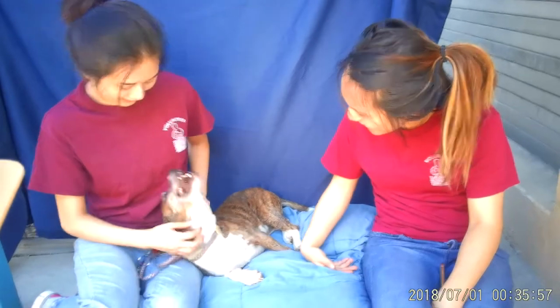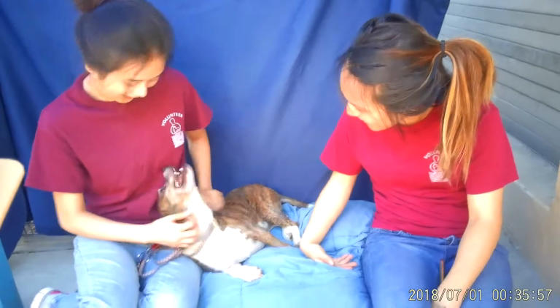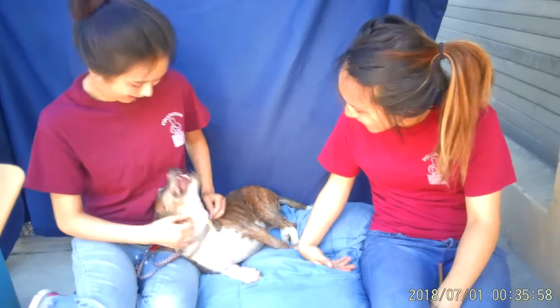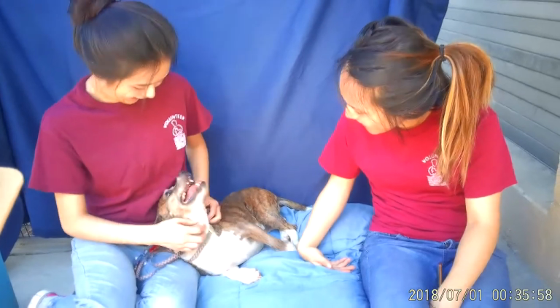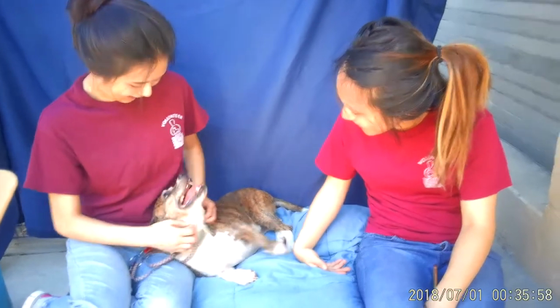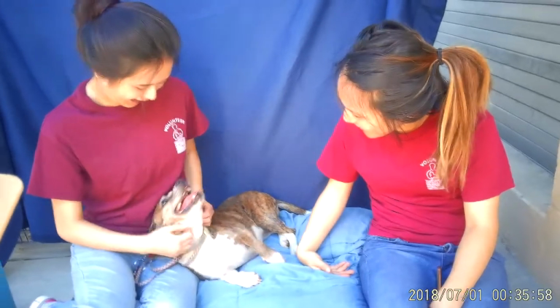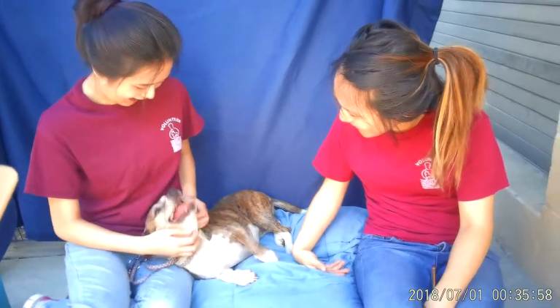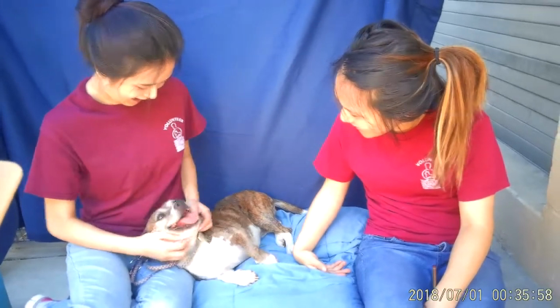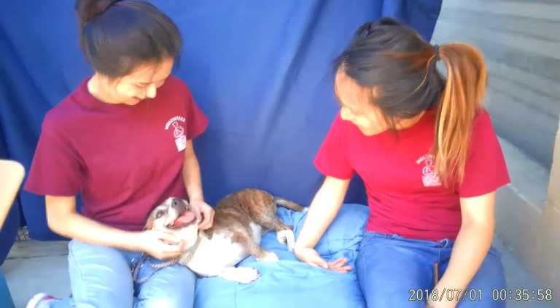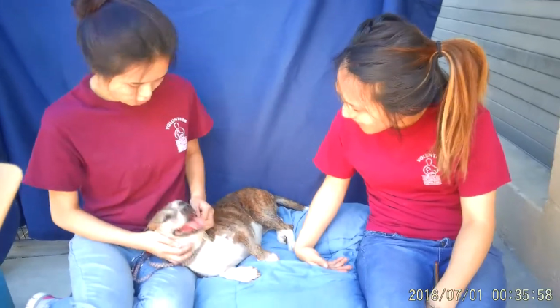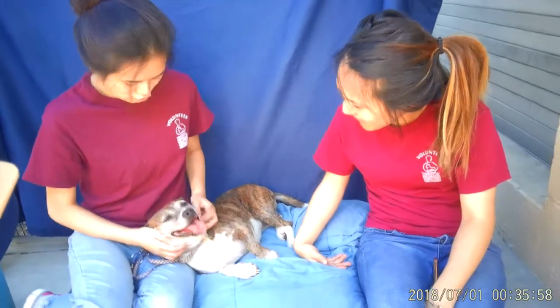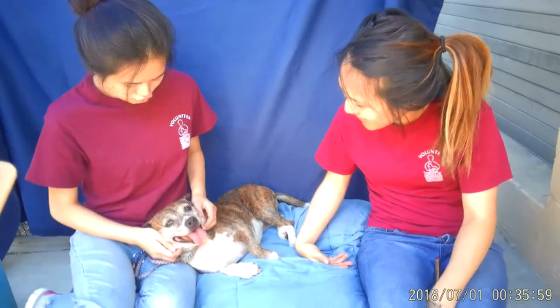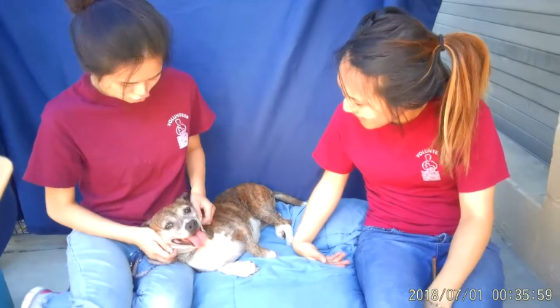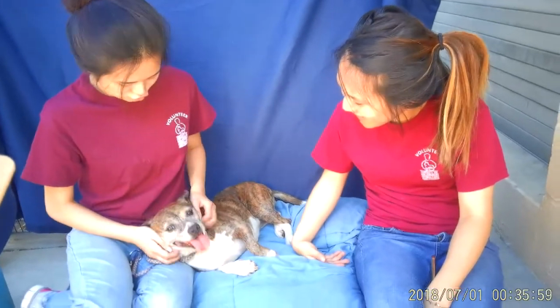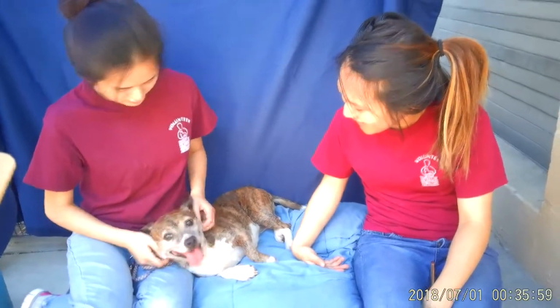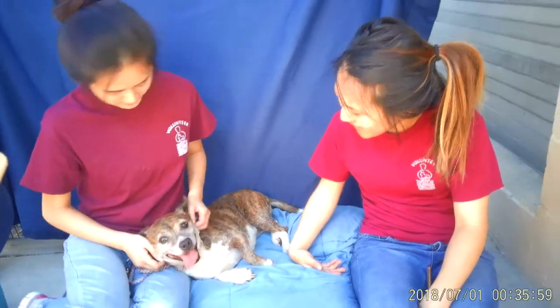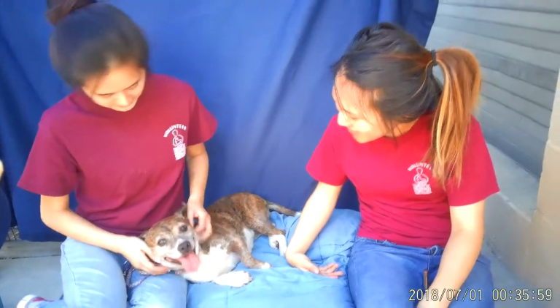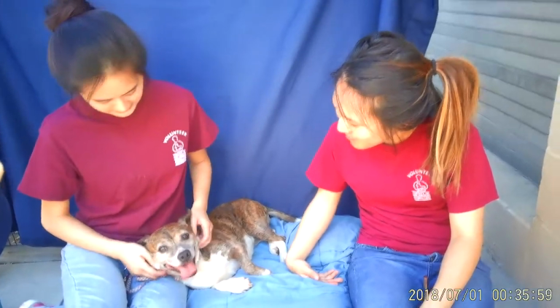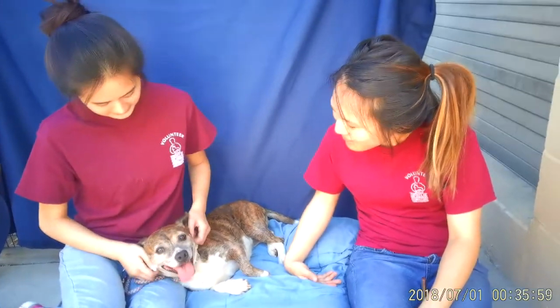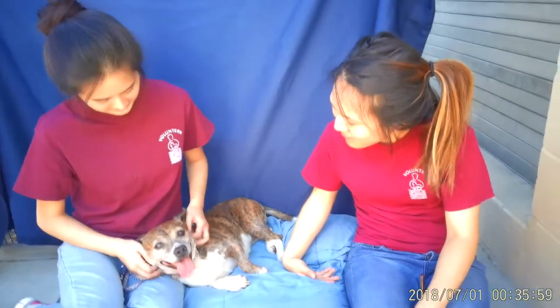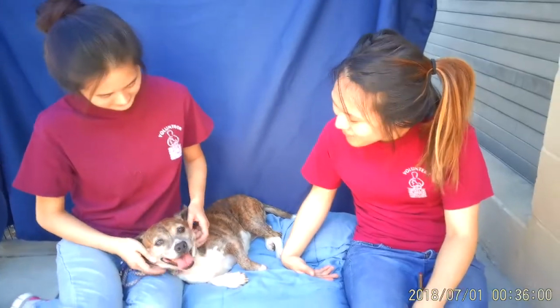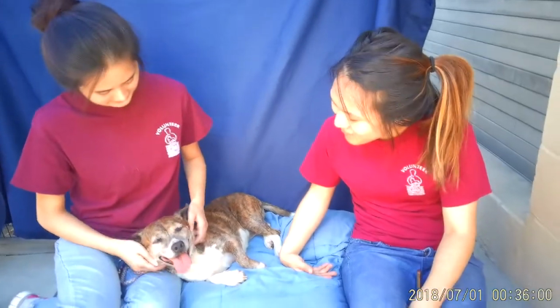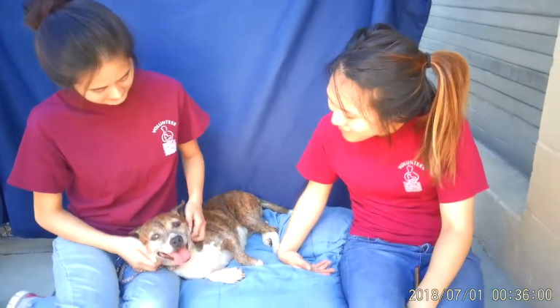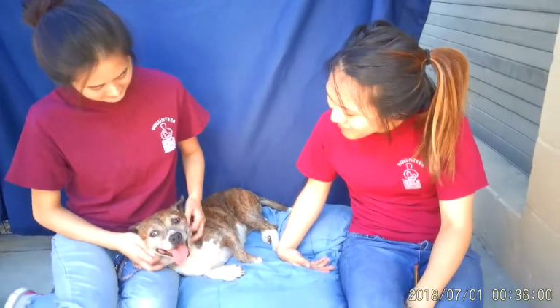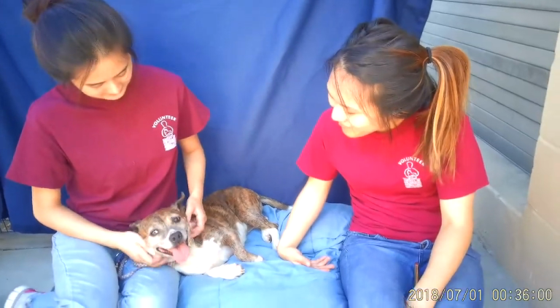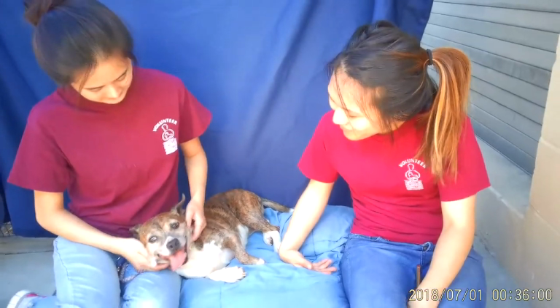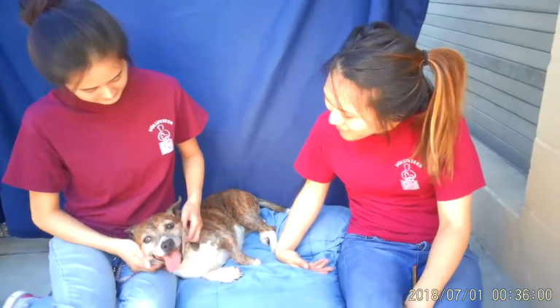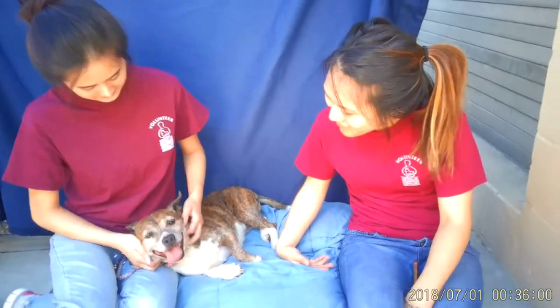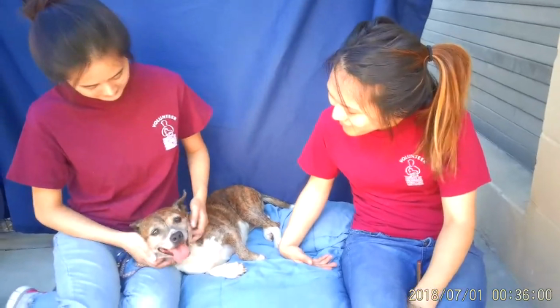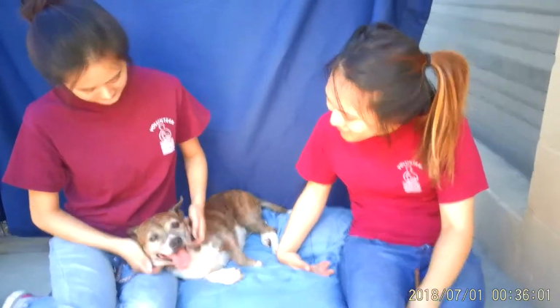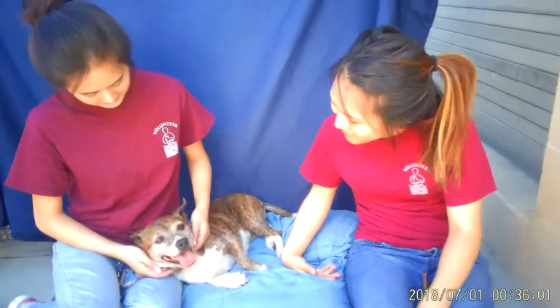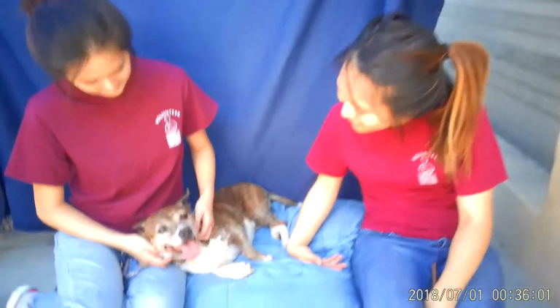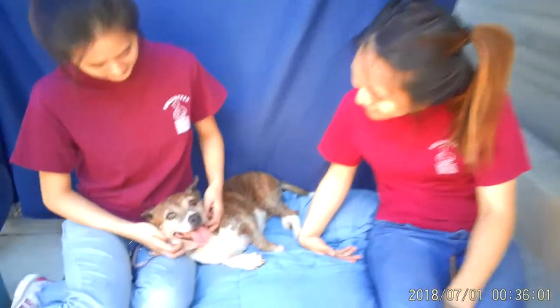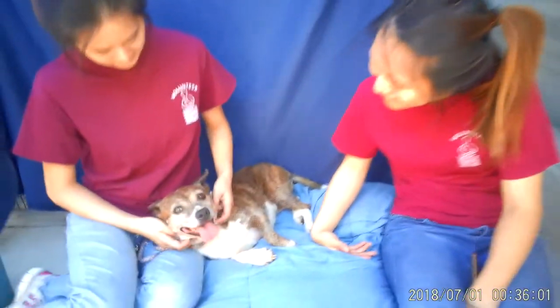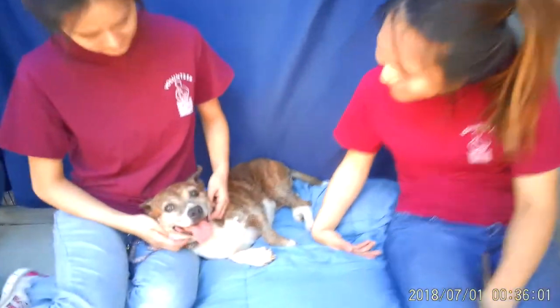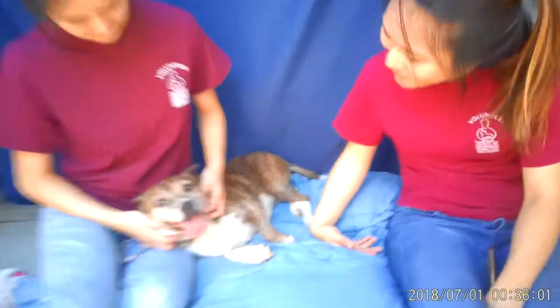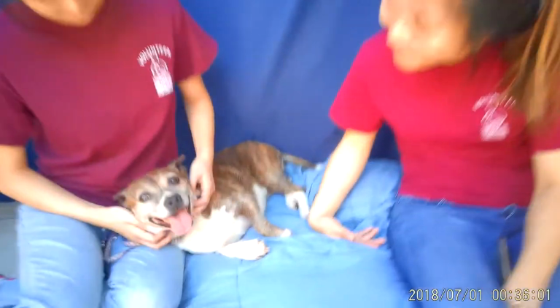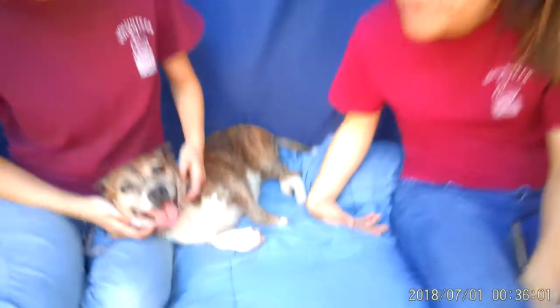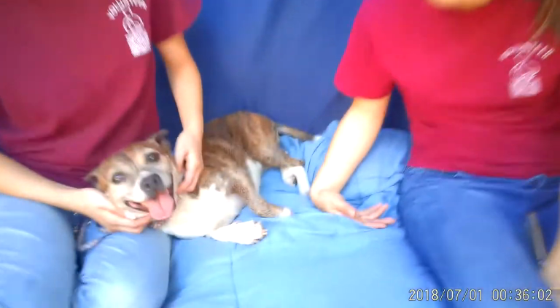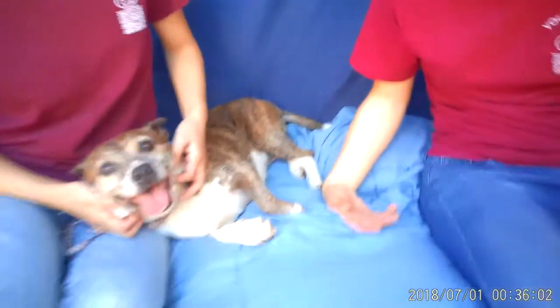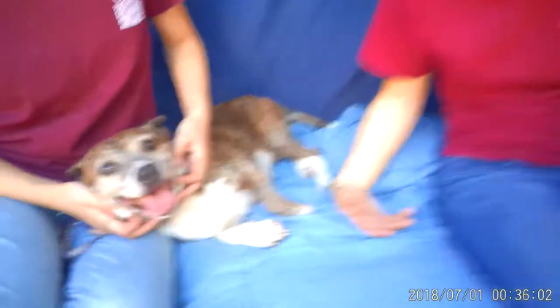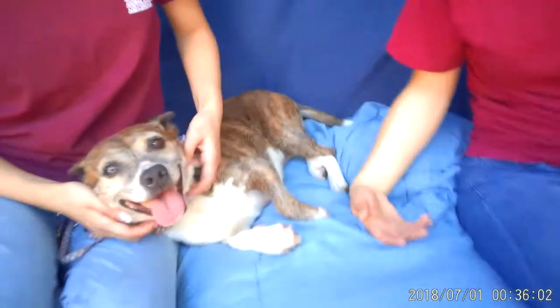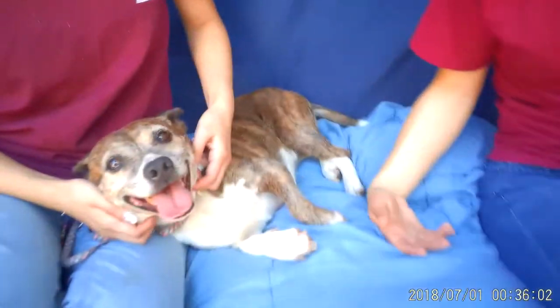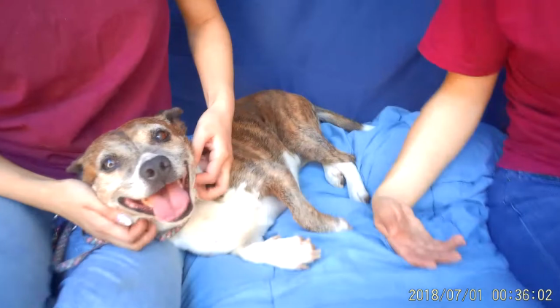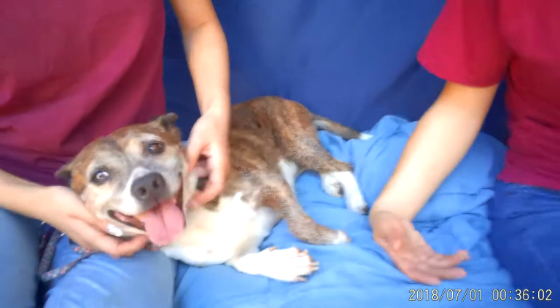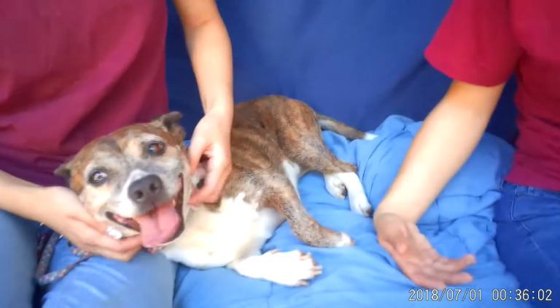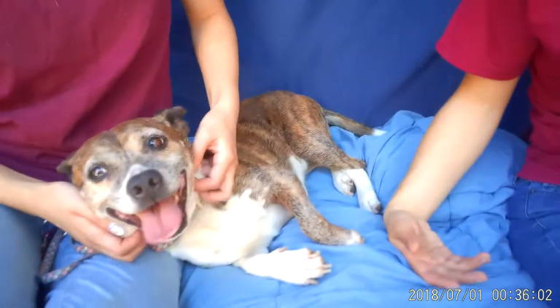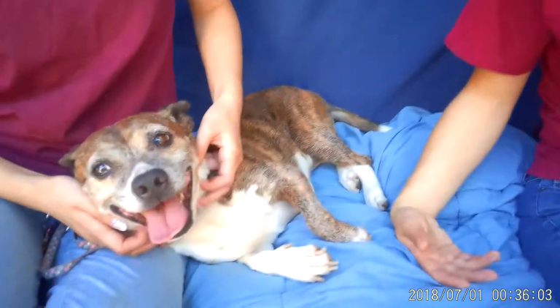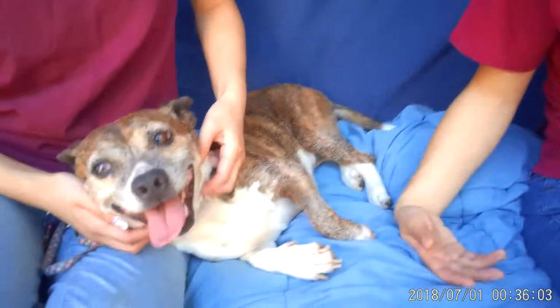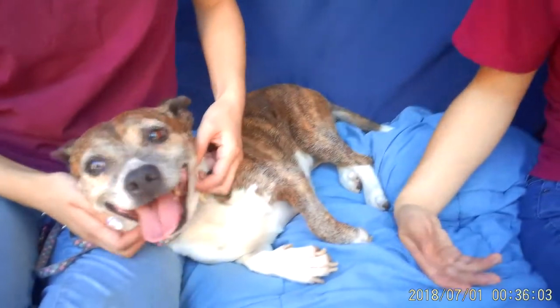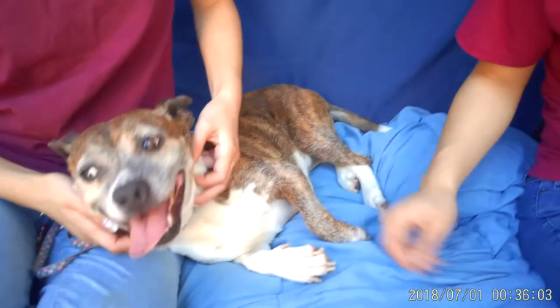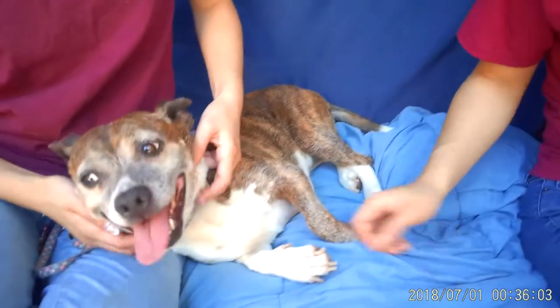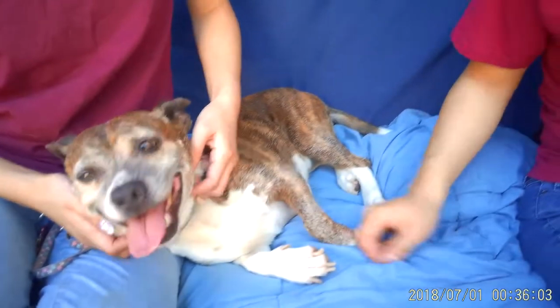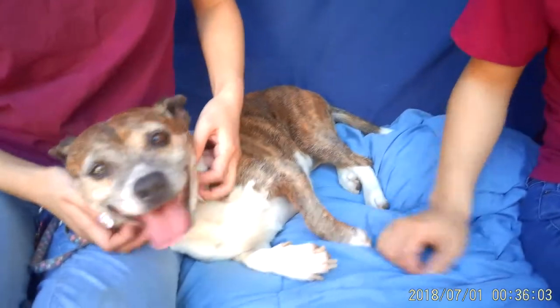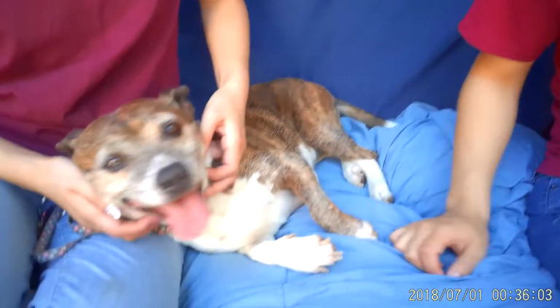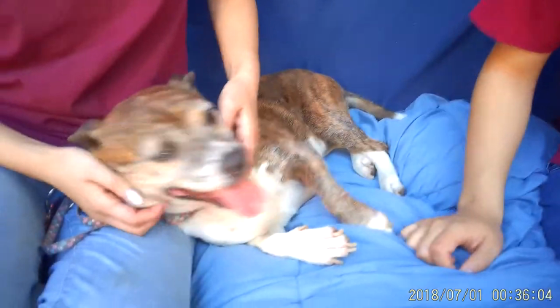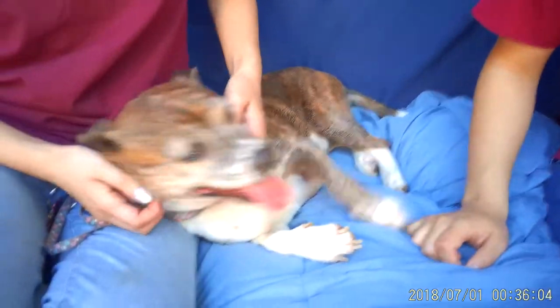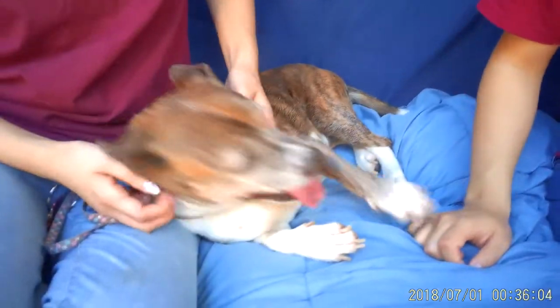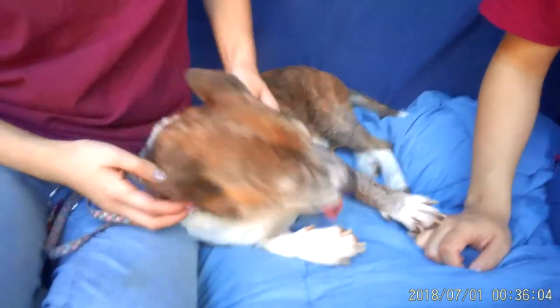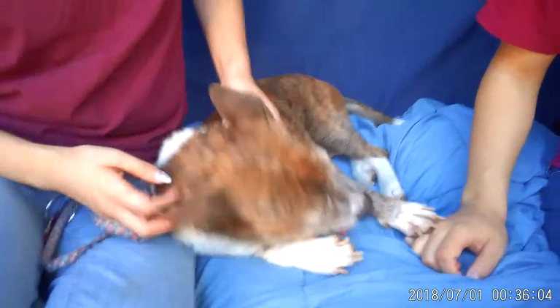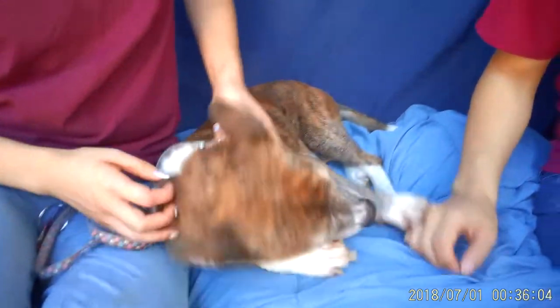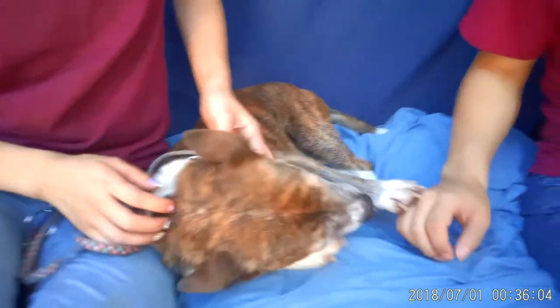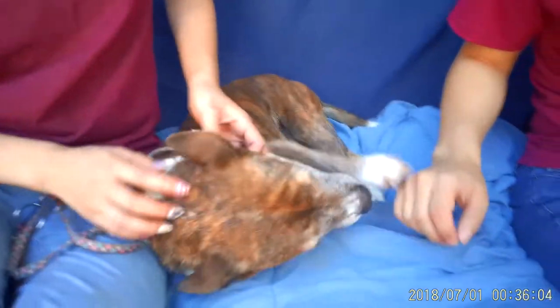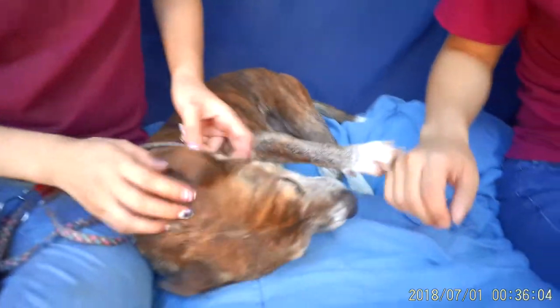She knows how to sit, so she's got a little bit of training. Look at that face — she's a happy girl.